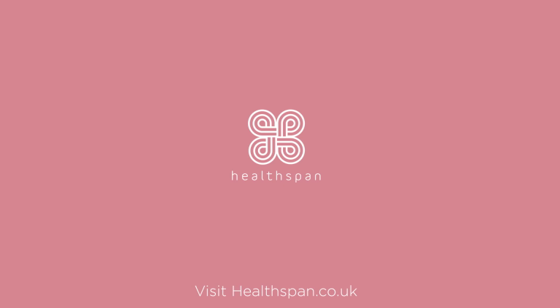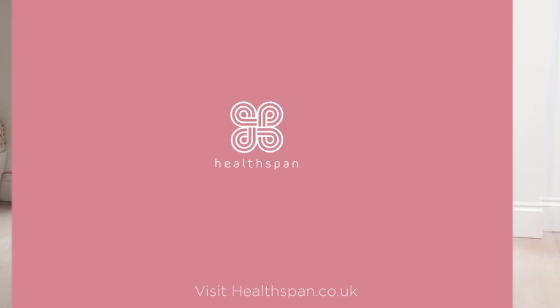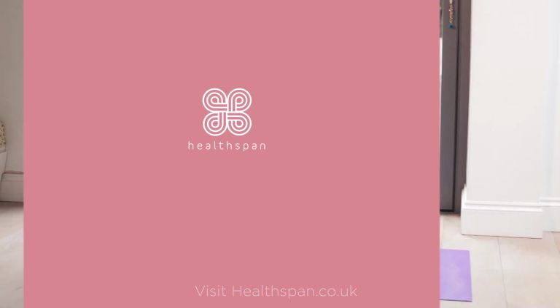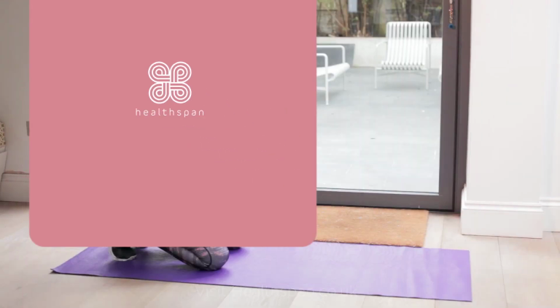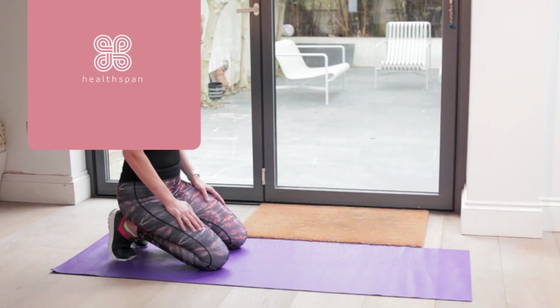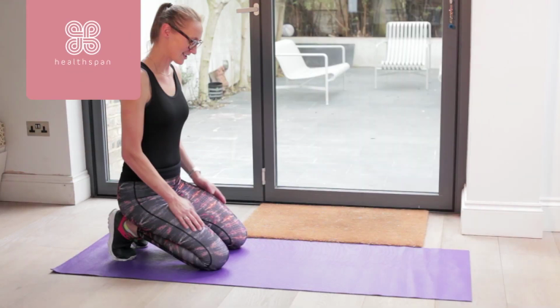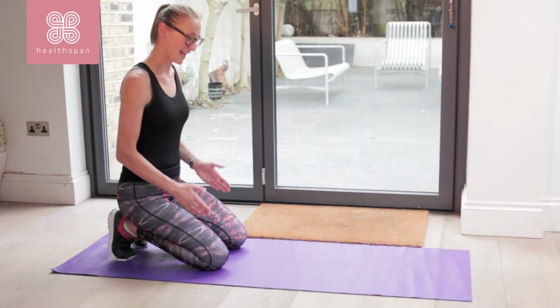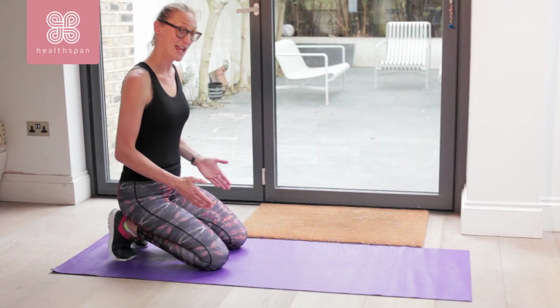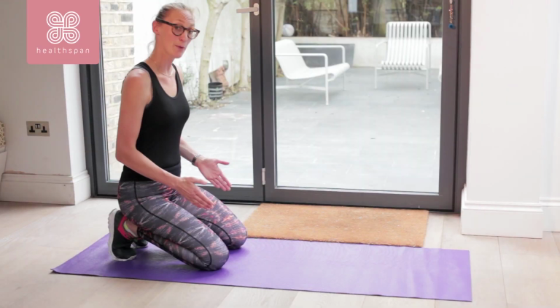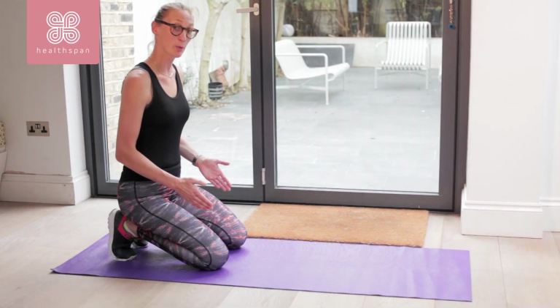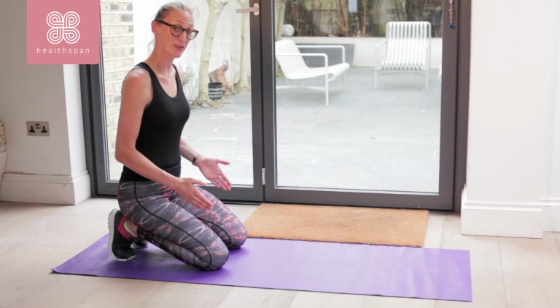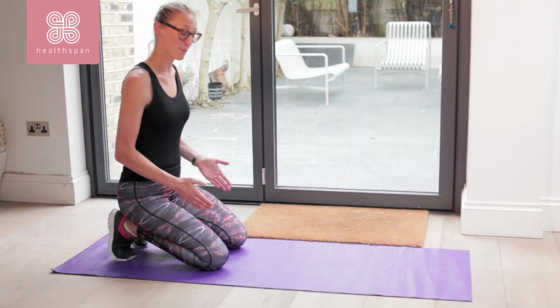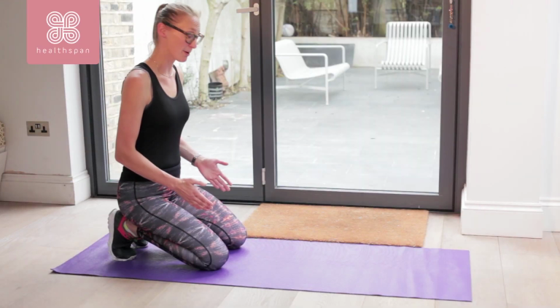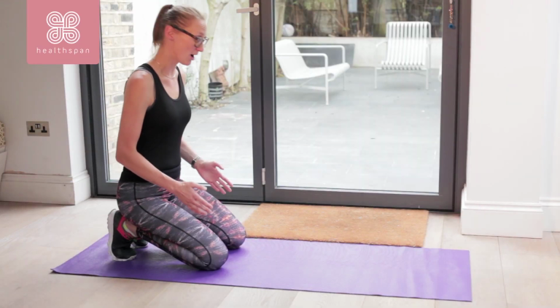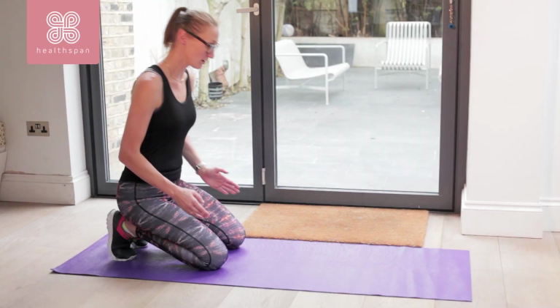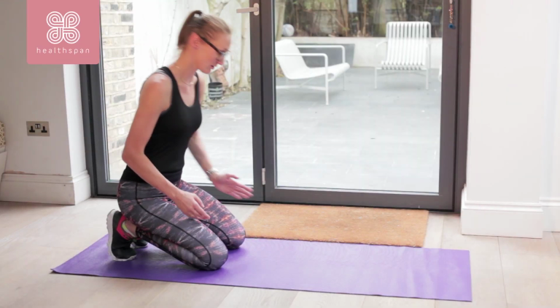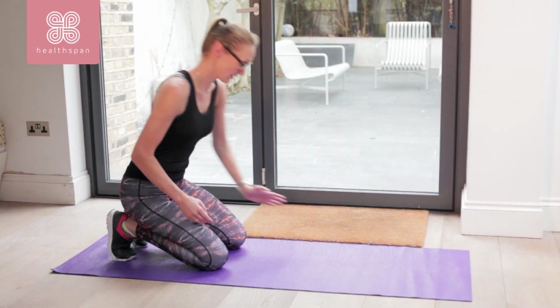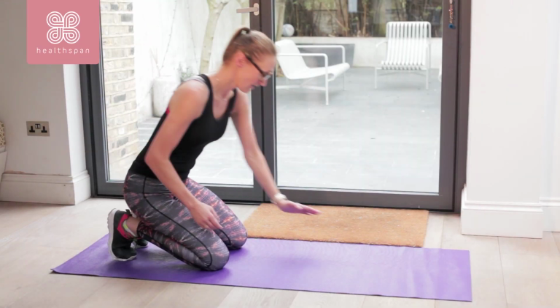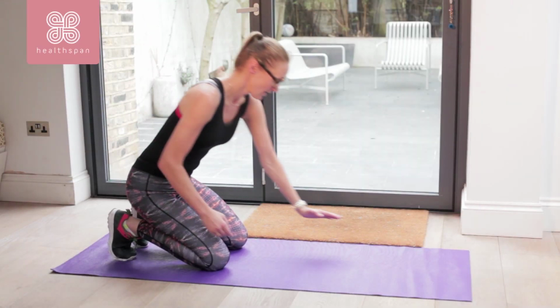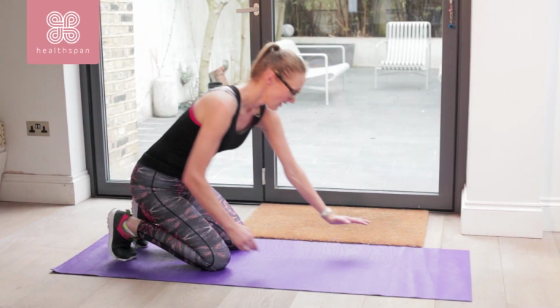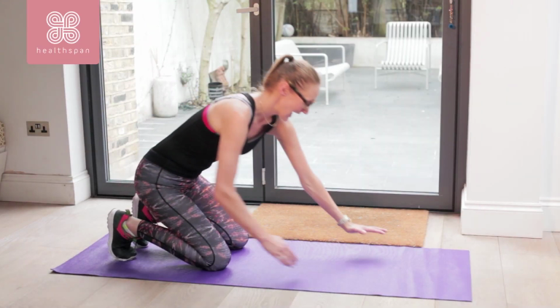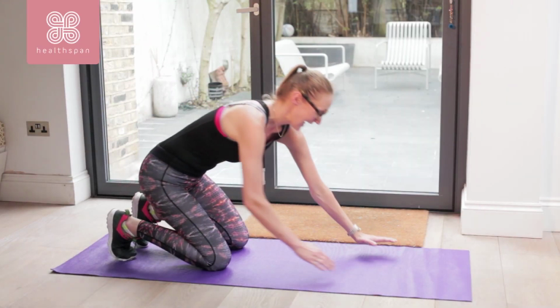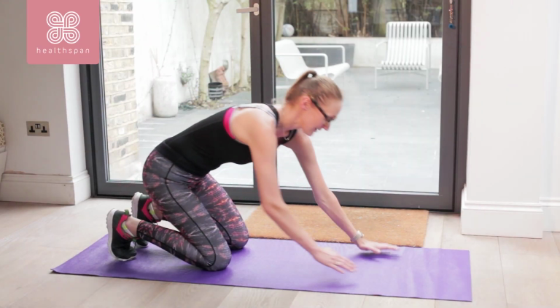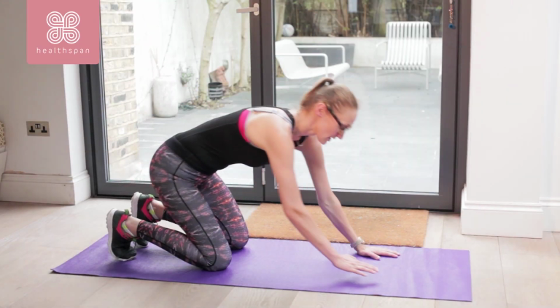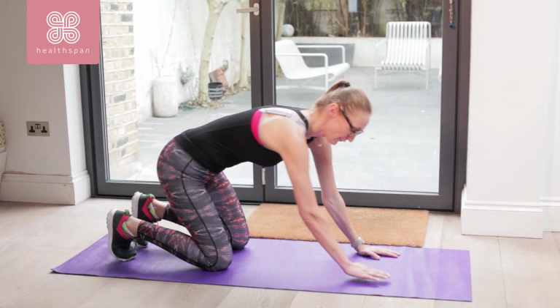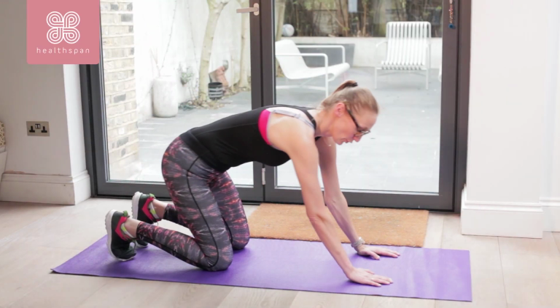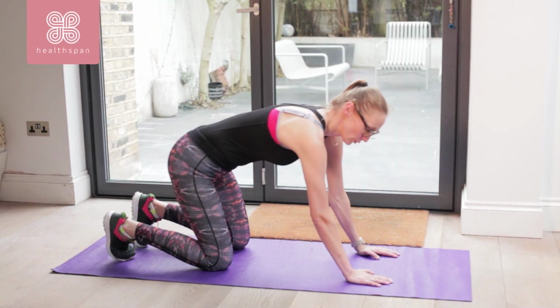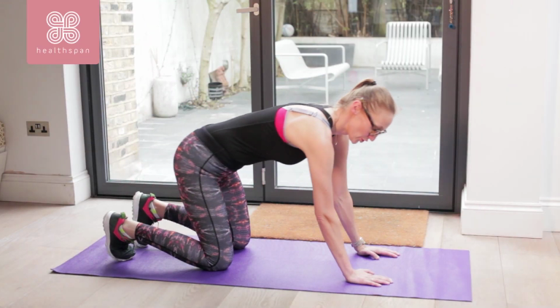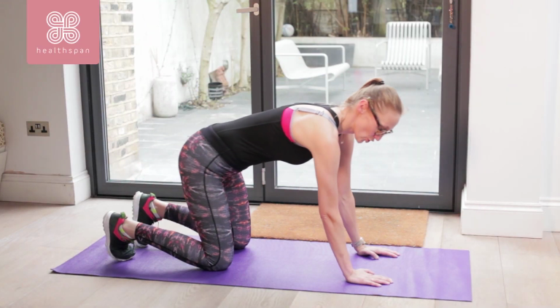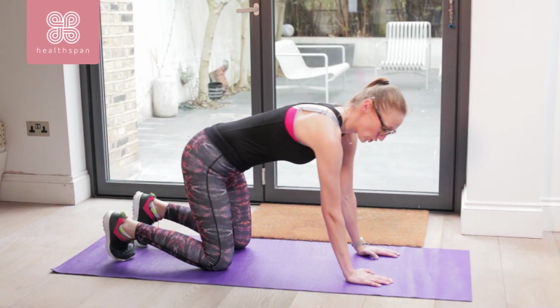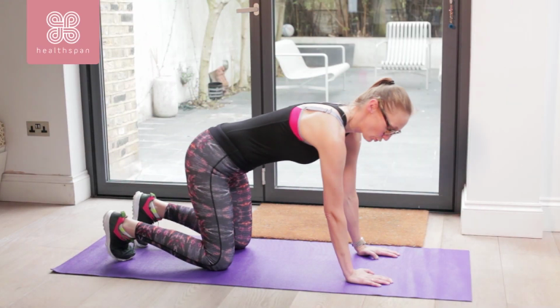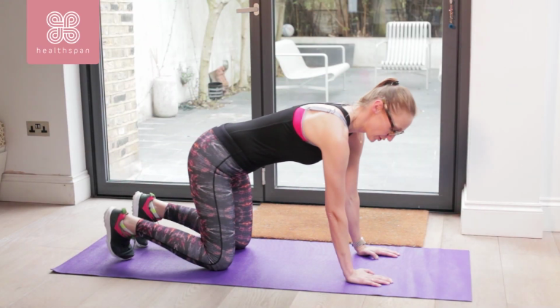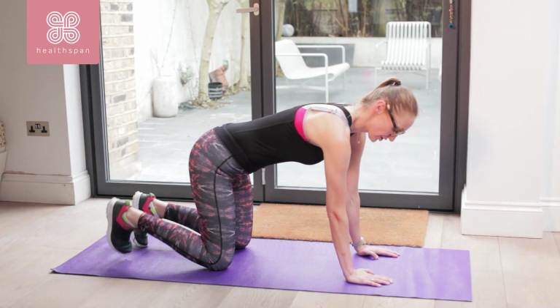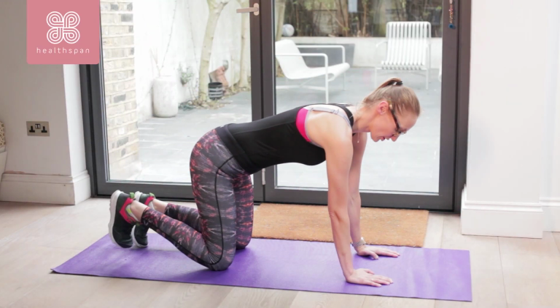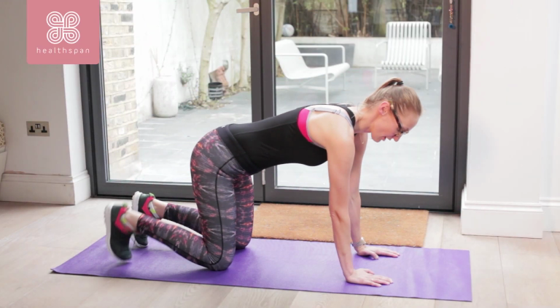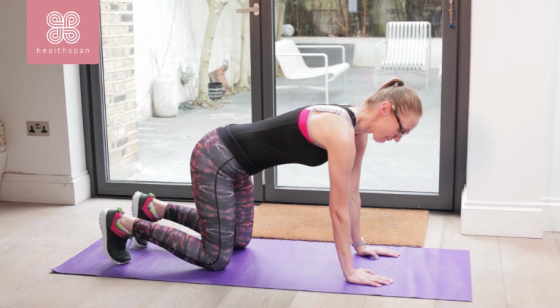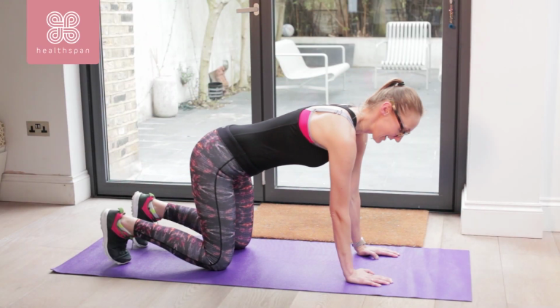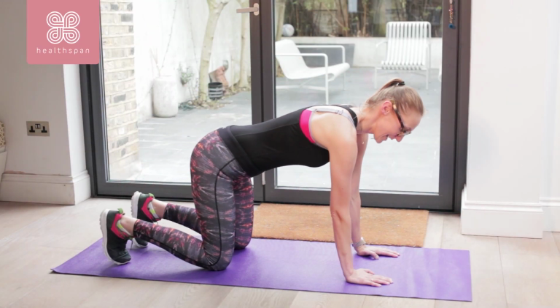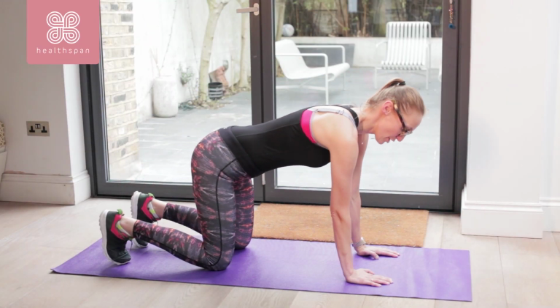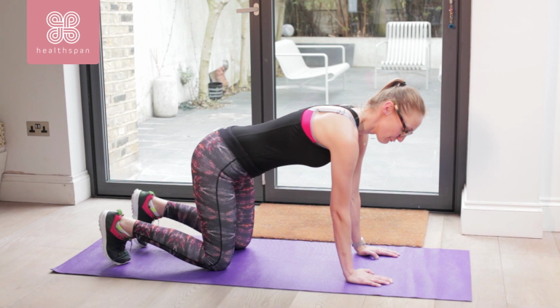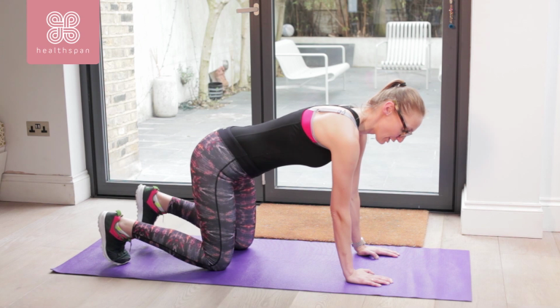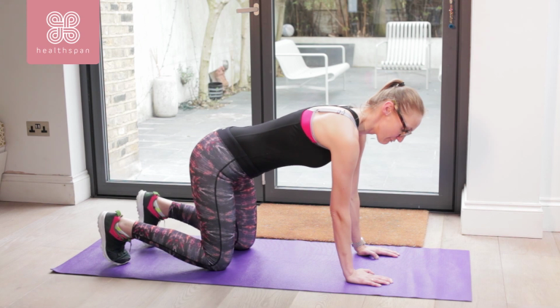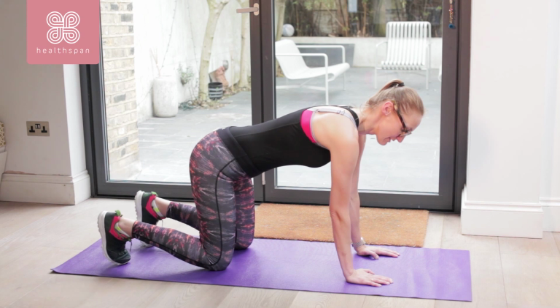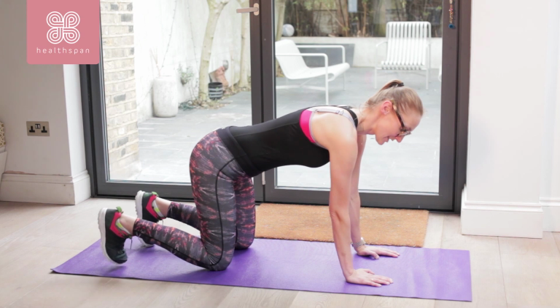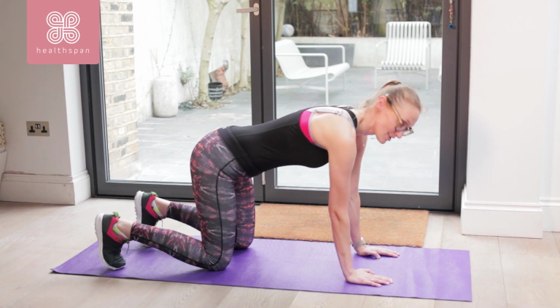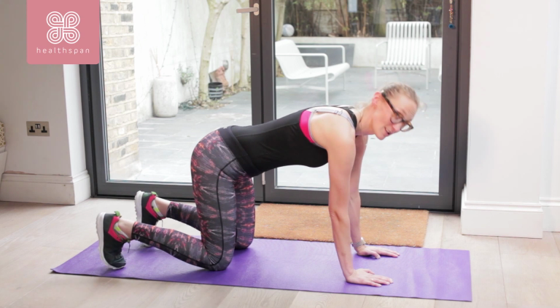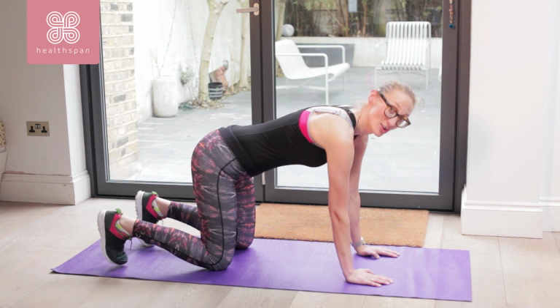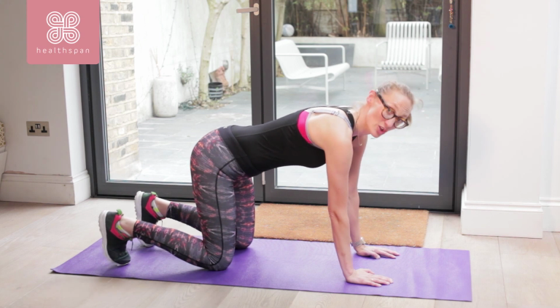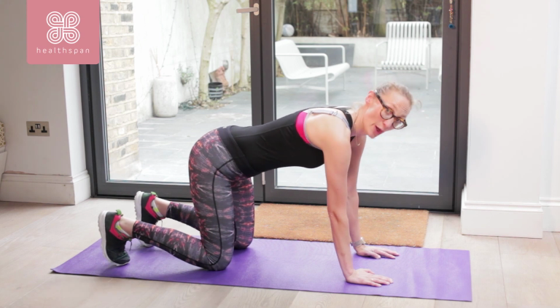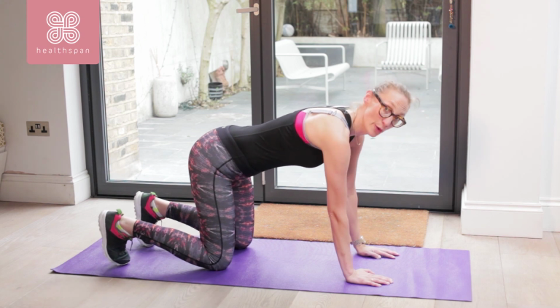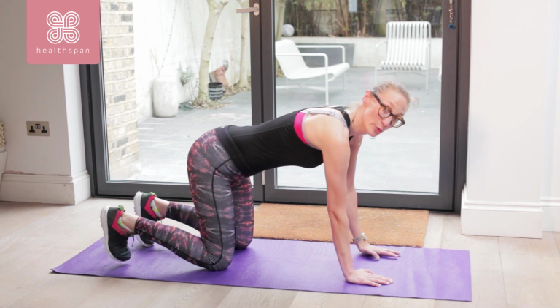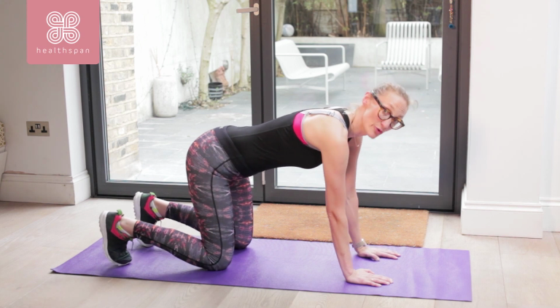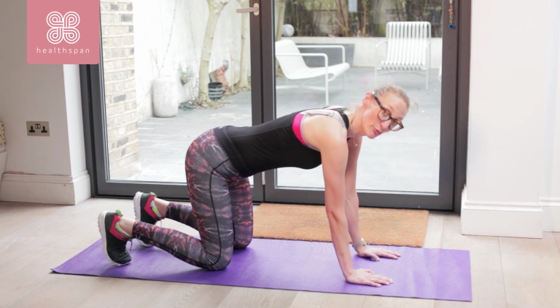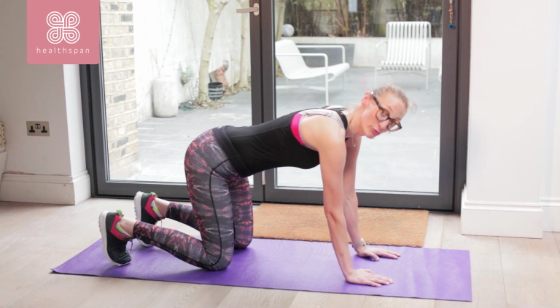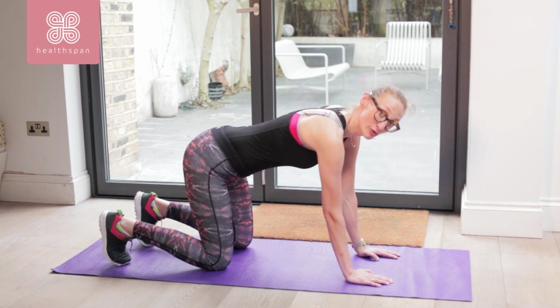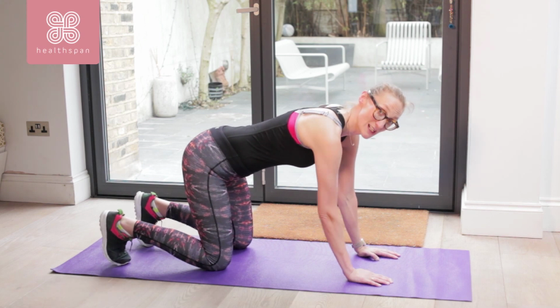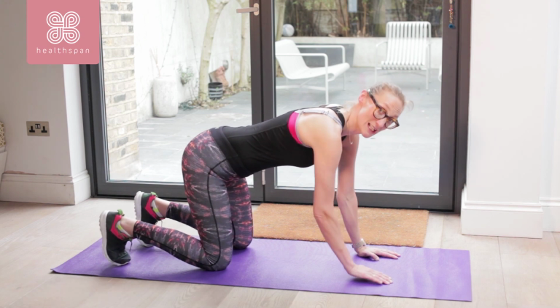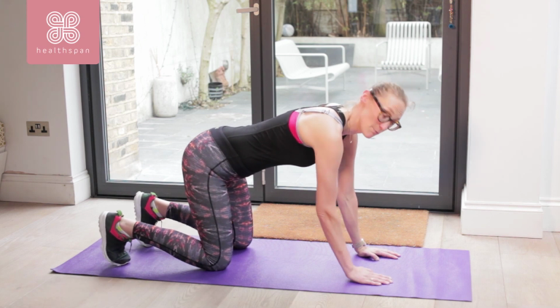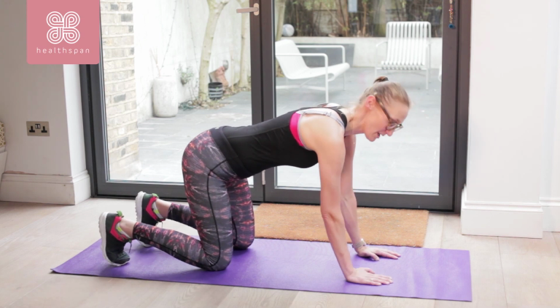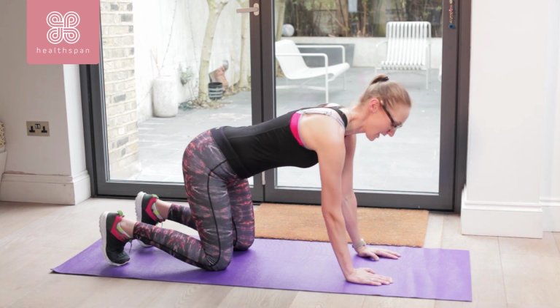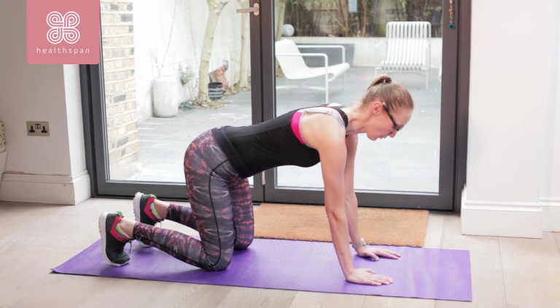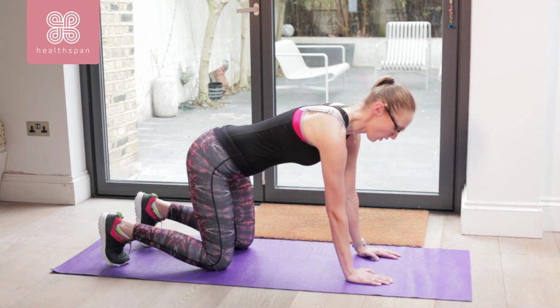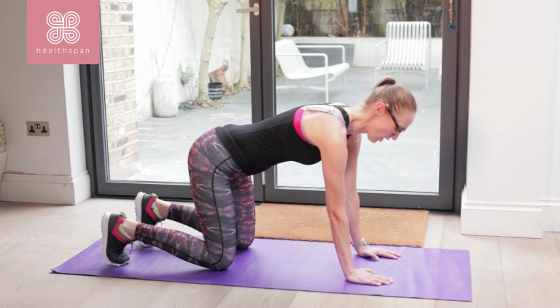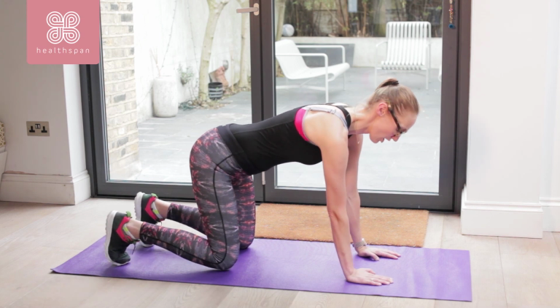Knees hip-width apart, hands forward, shoulders directly over our wrists, toes really being worked.